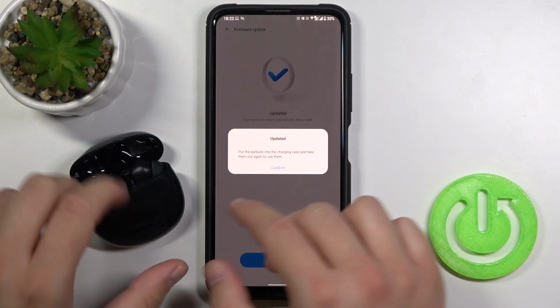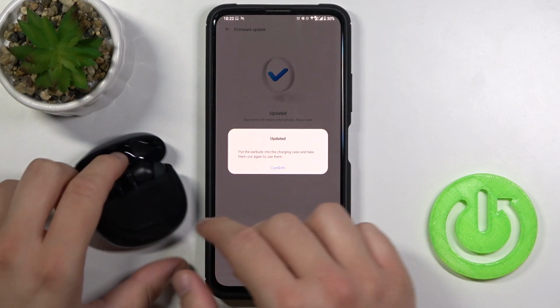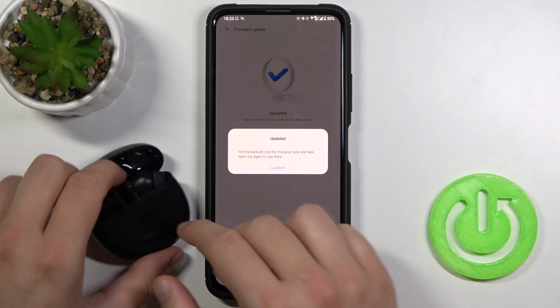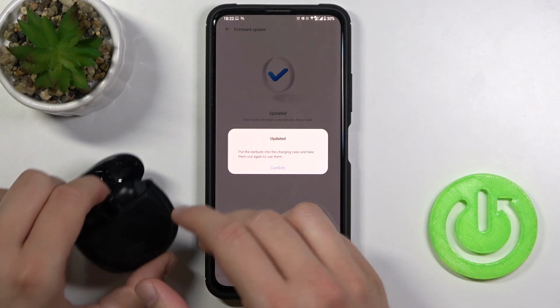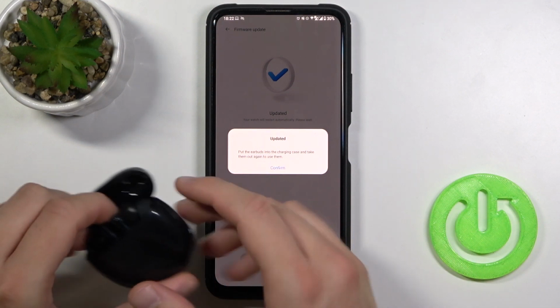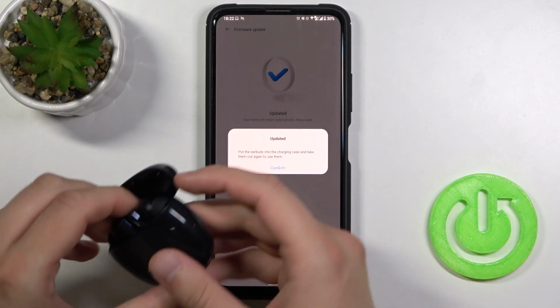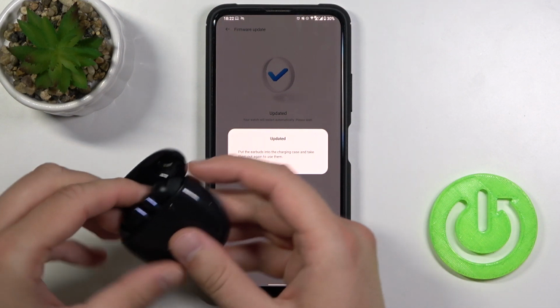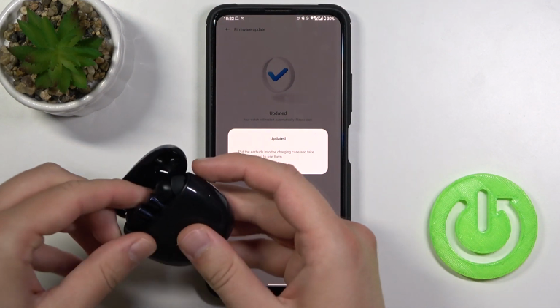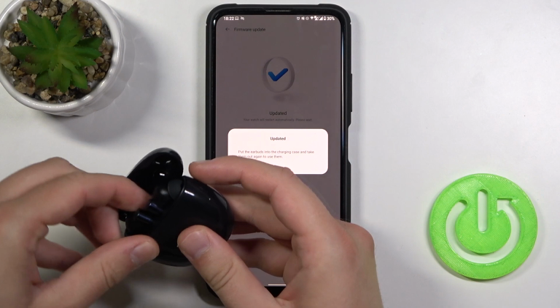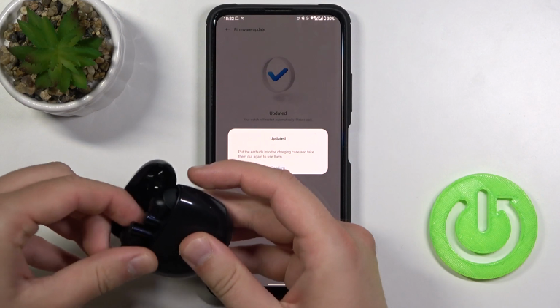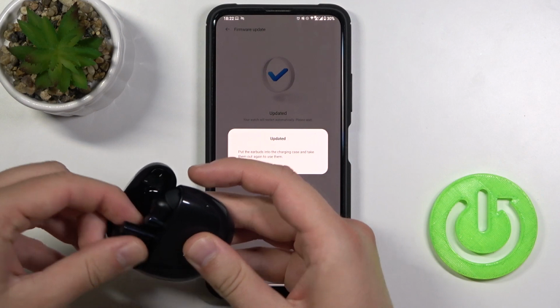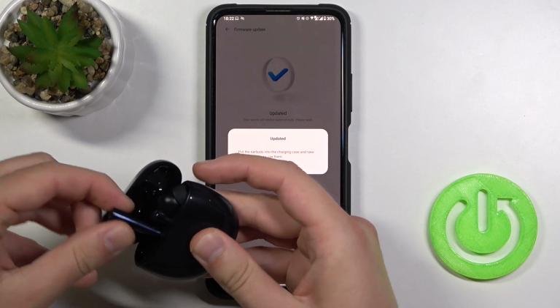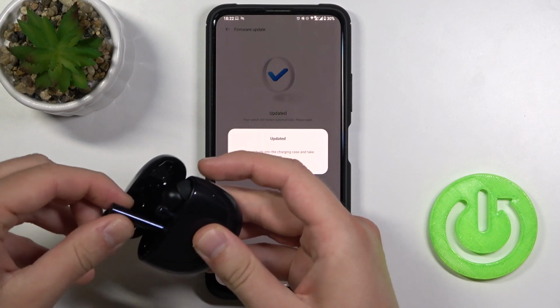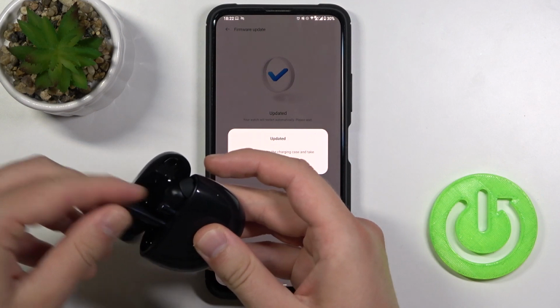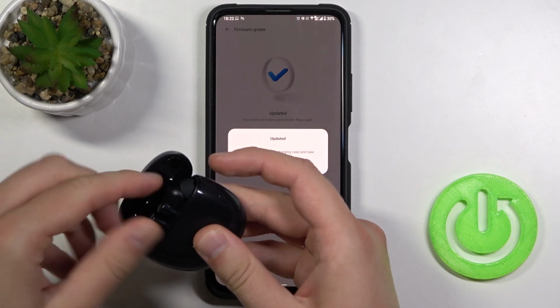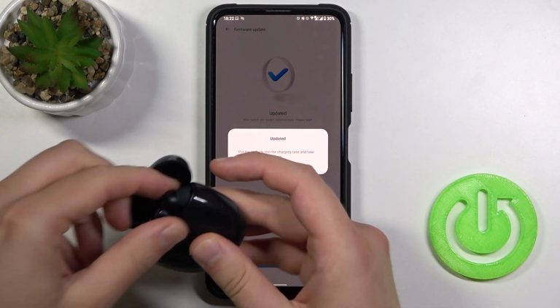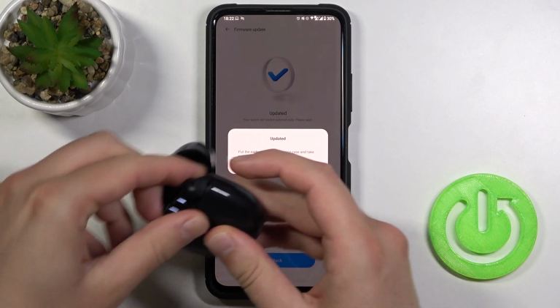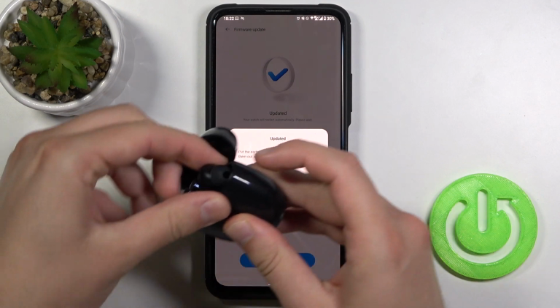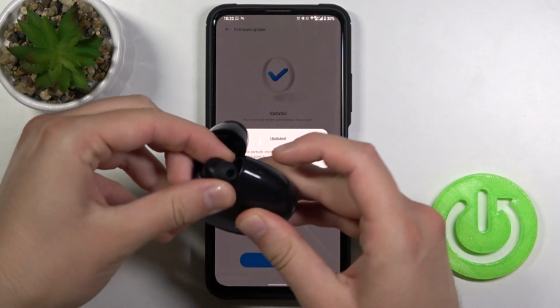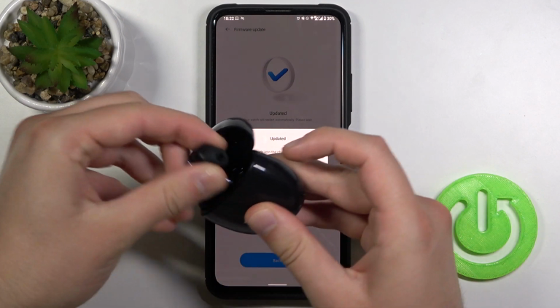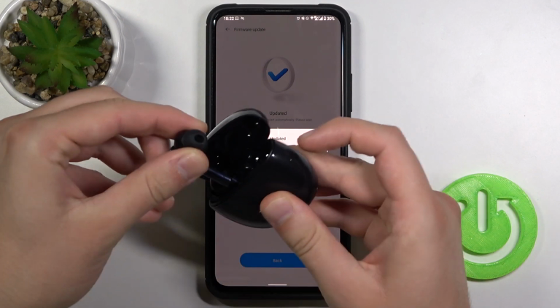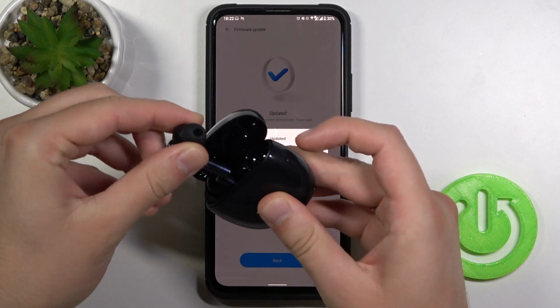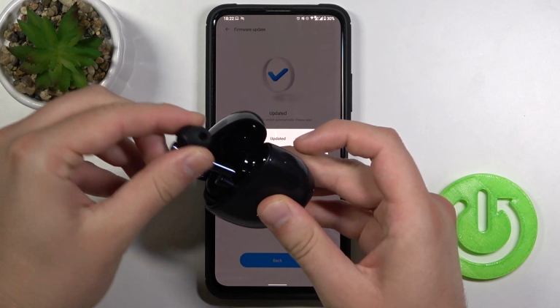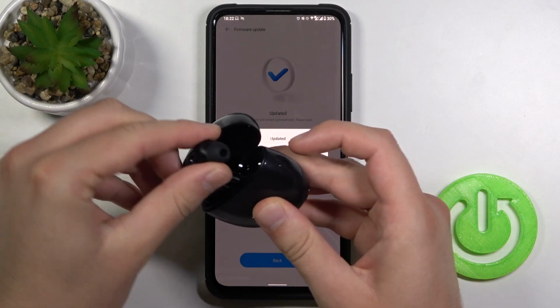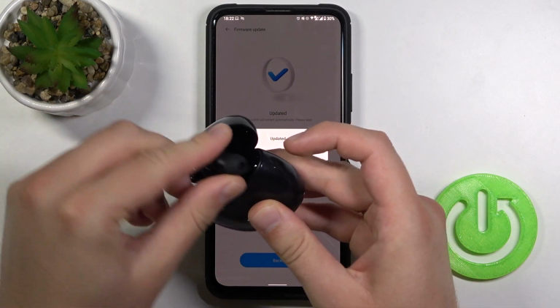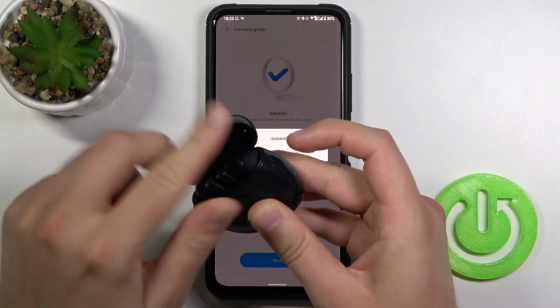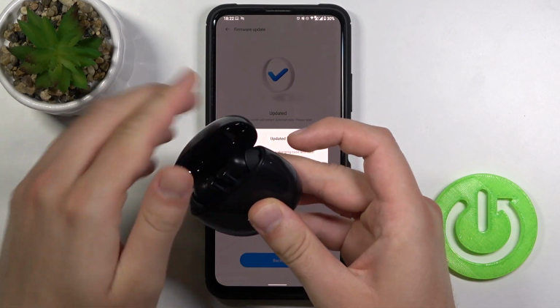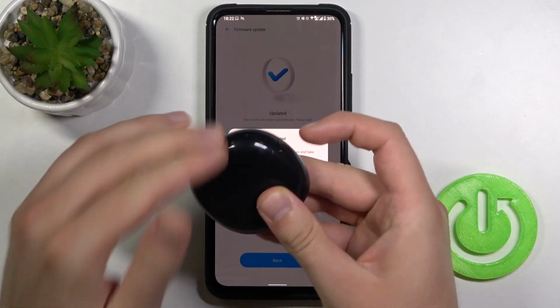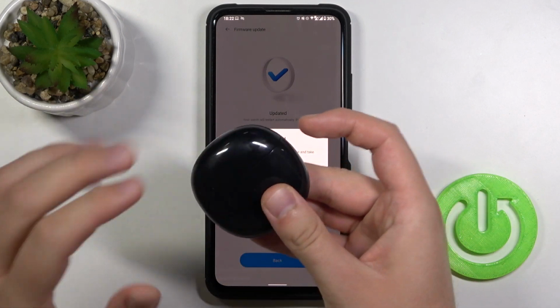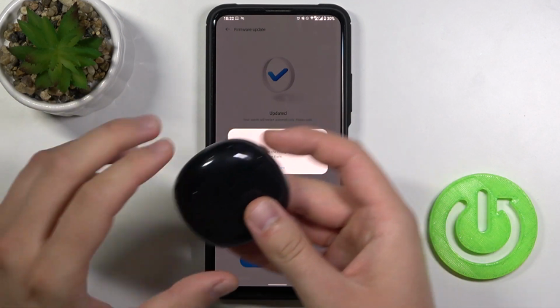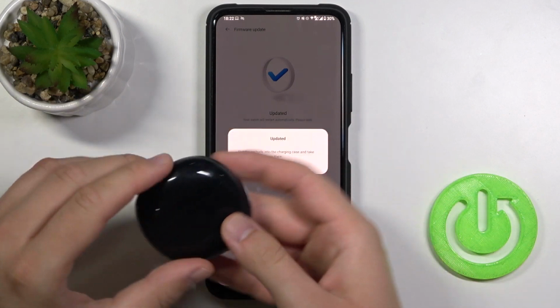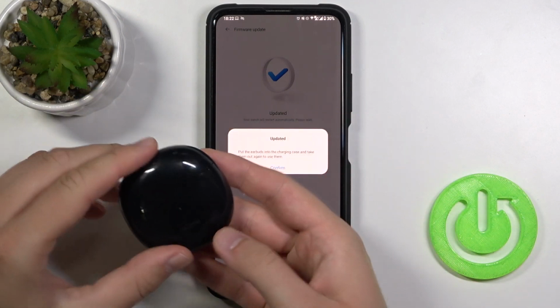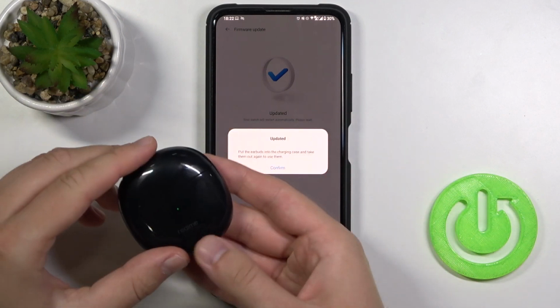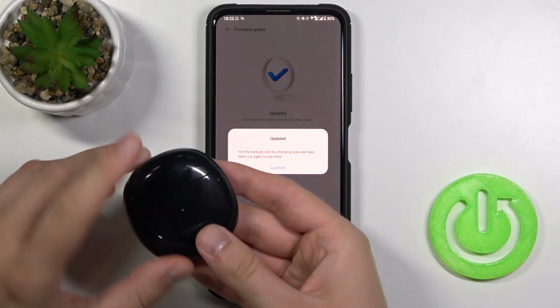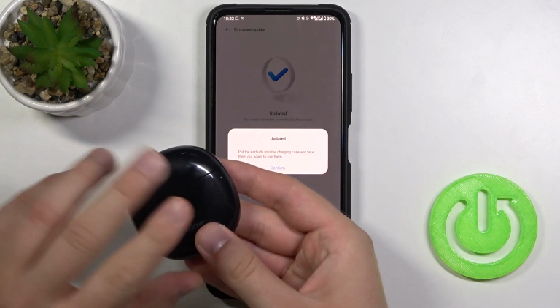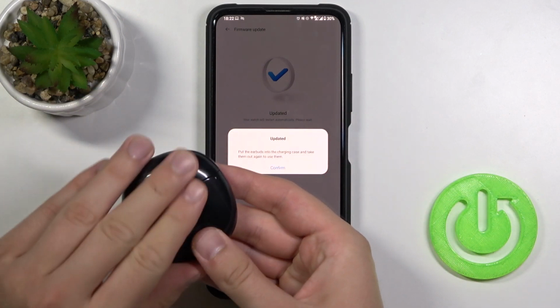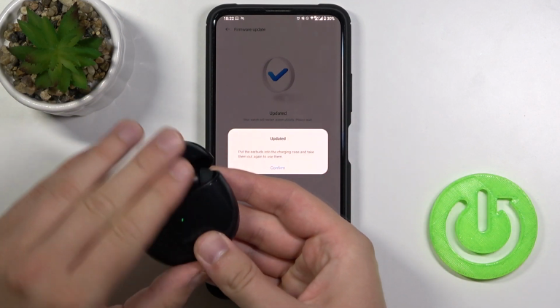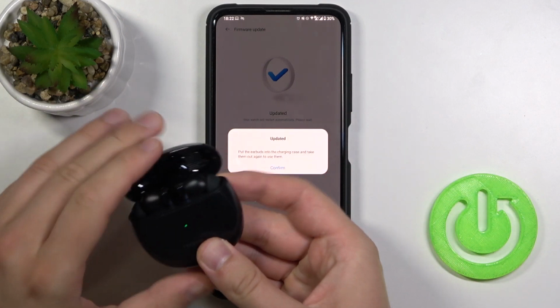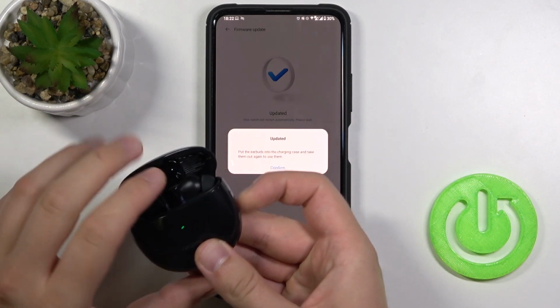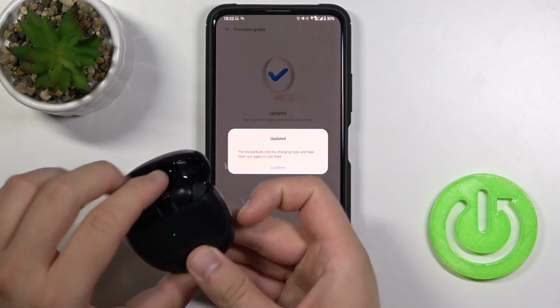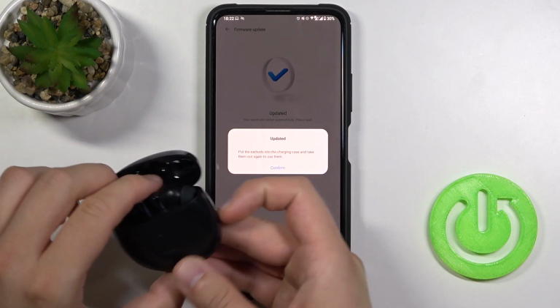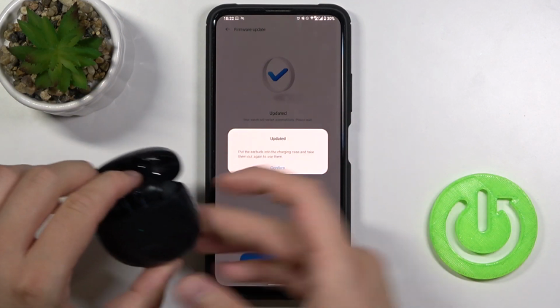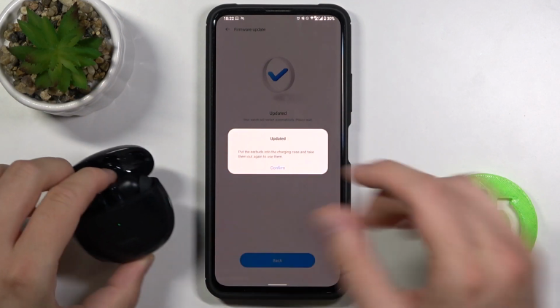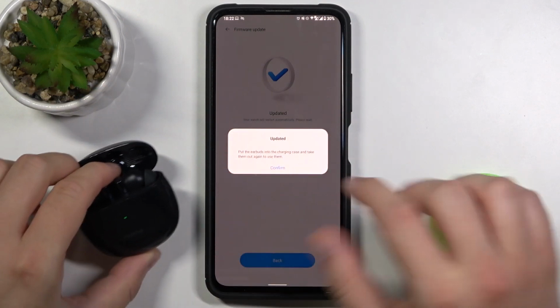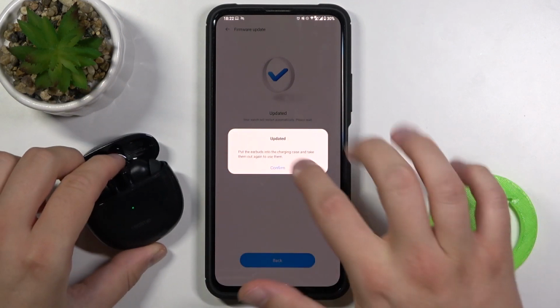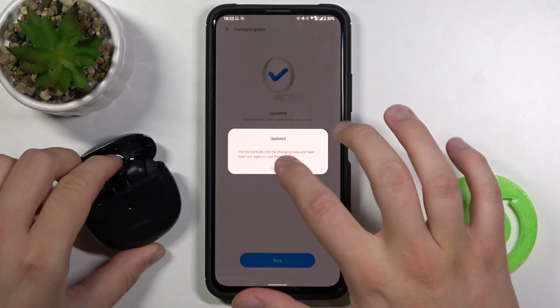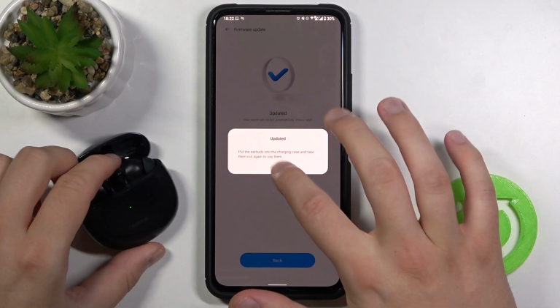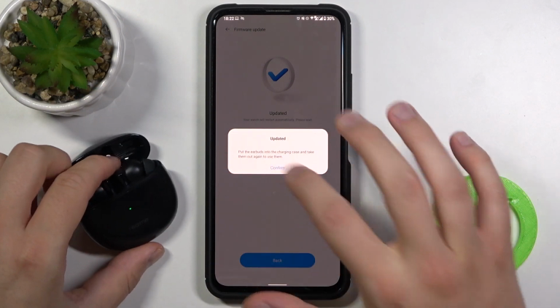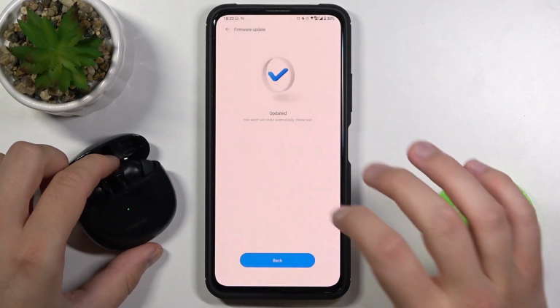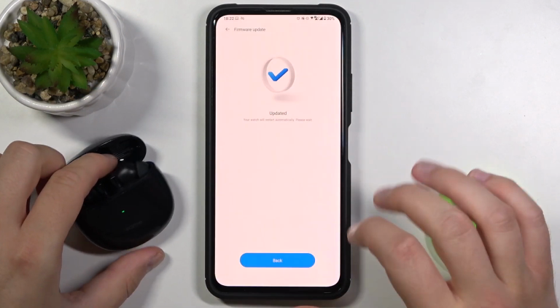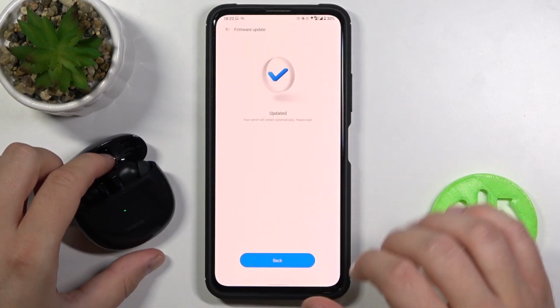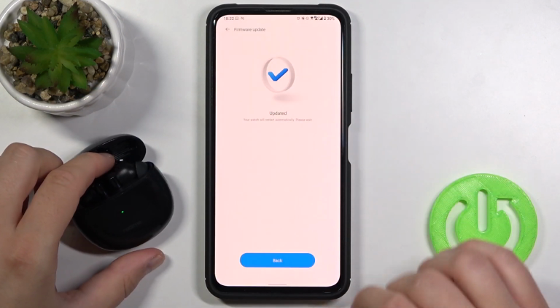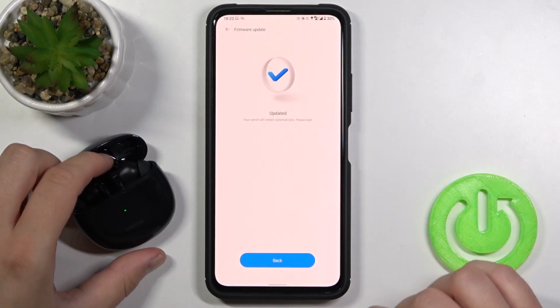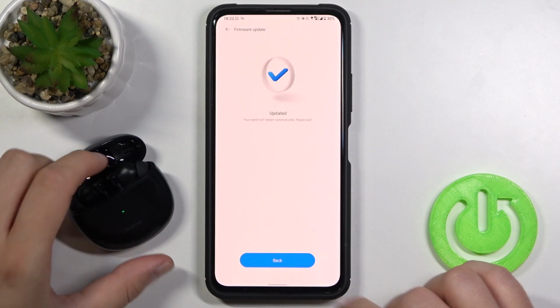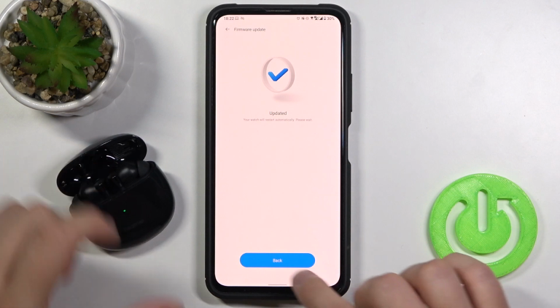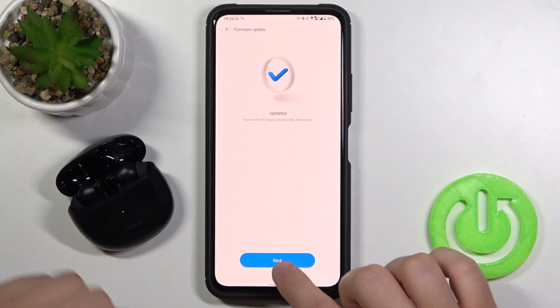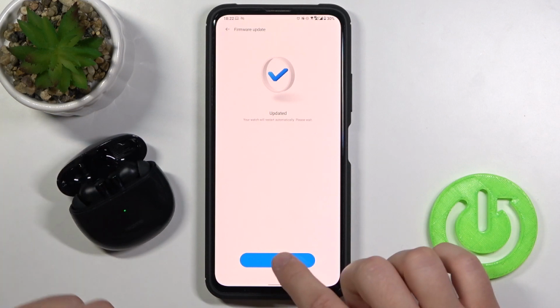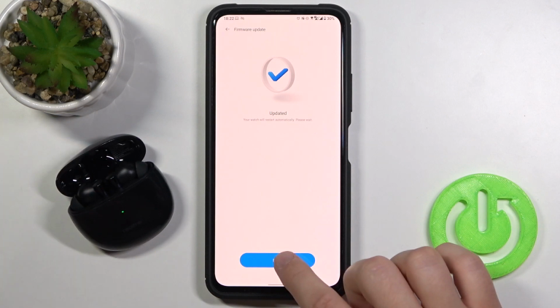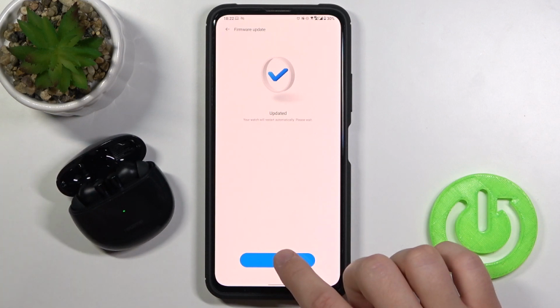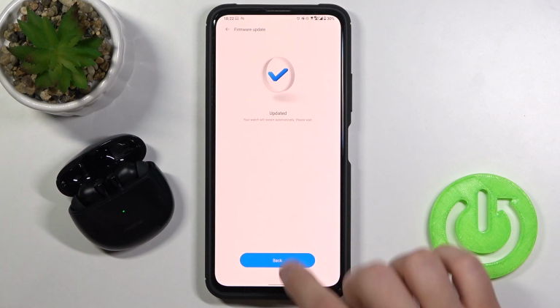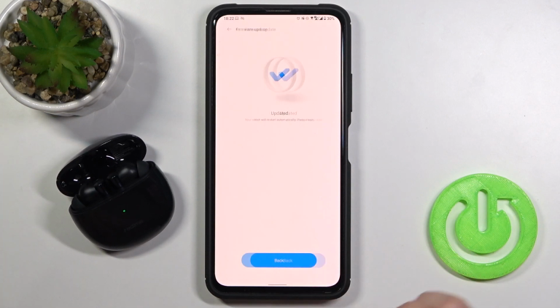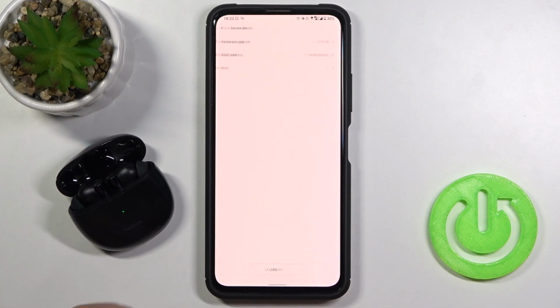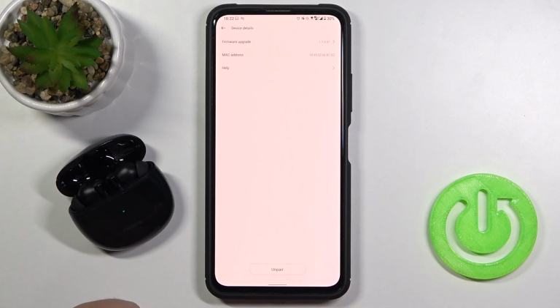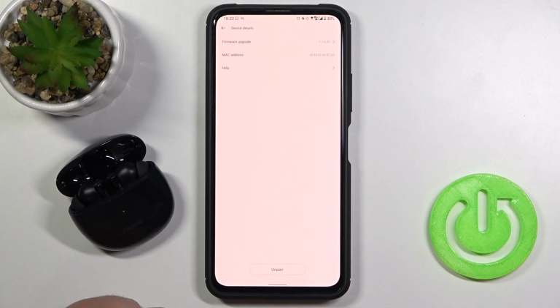Let's do it right now. Take care of this one, close the case, open it again, click confirm, then click back.